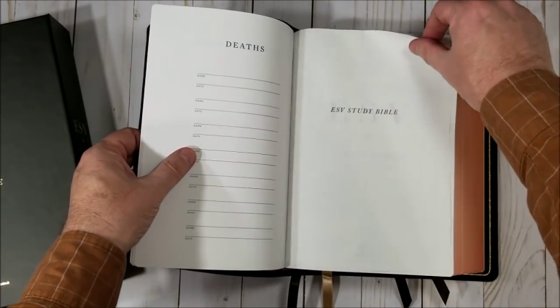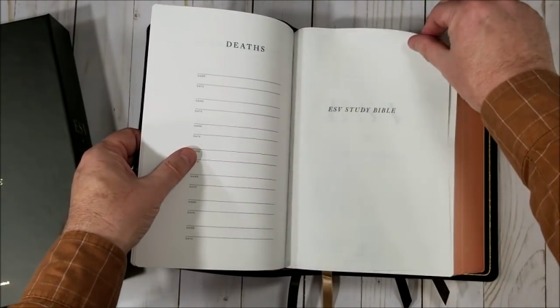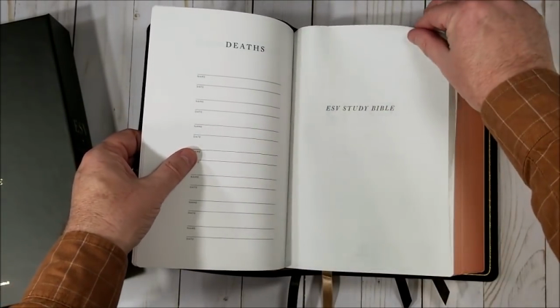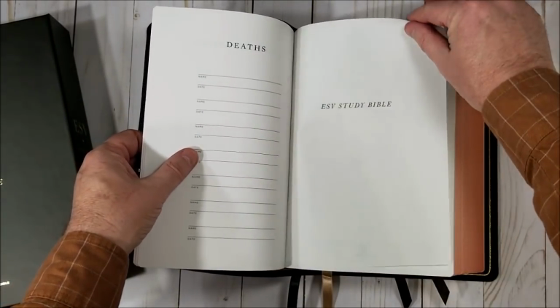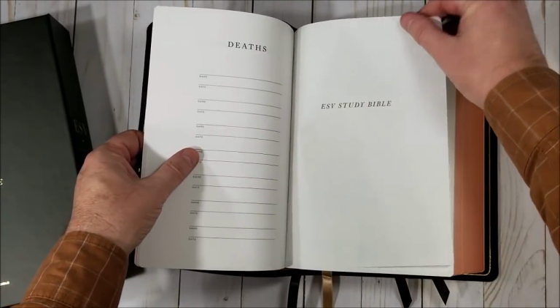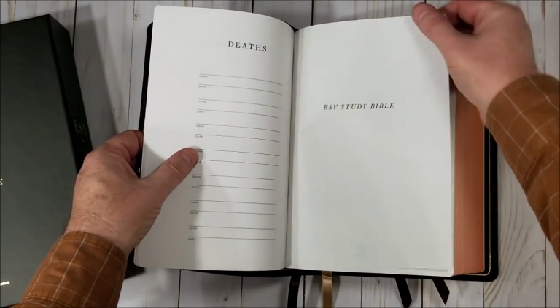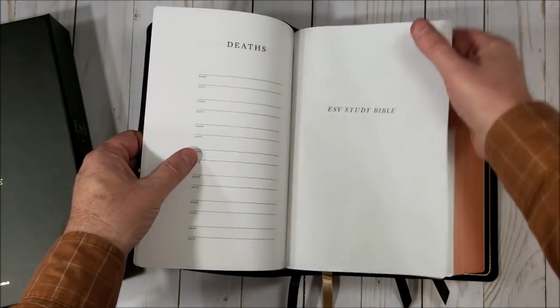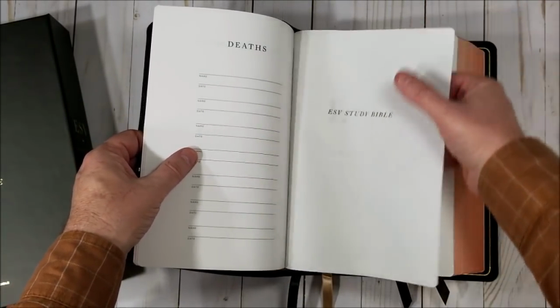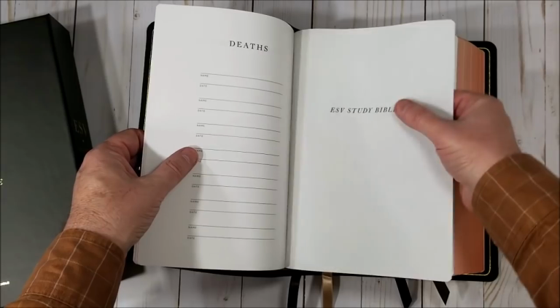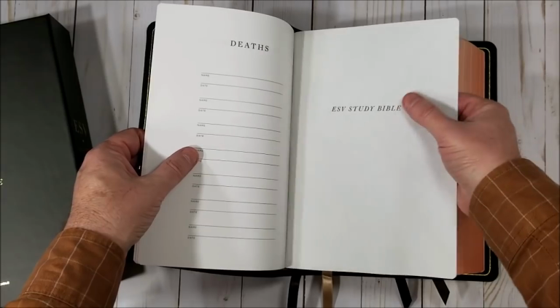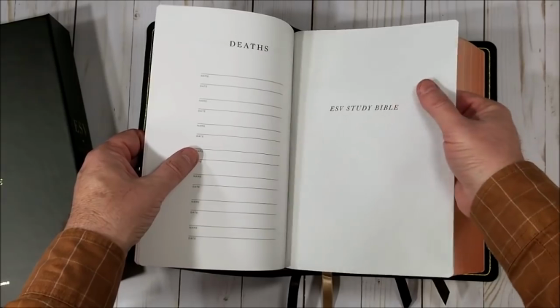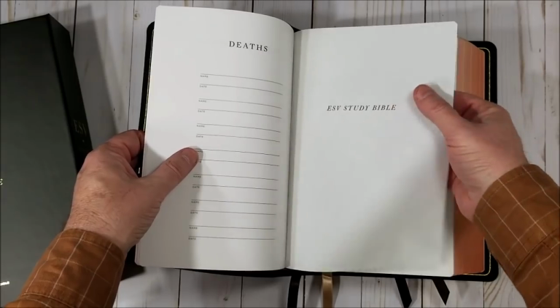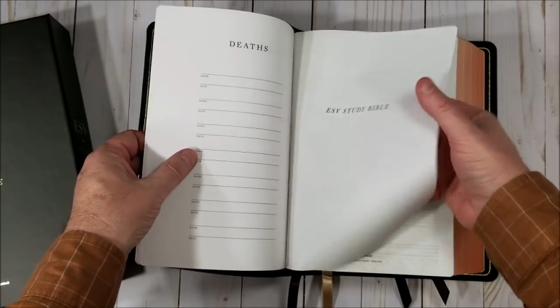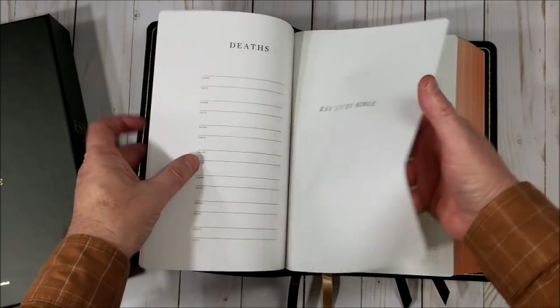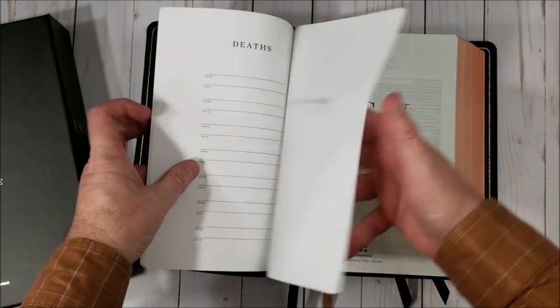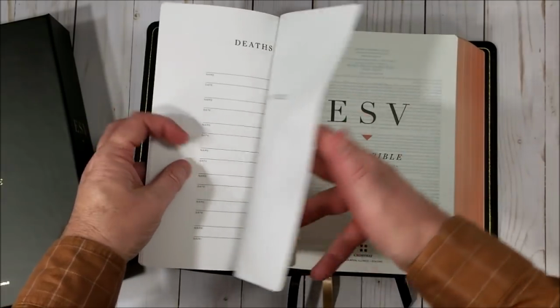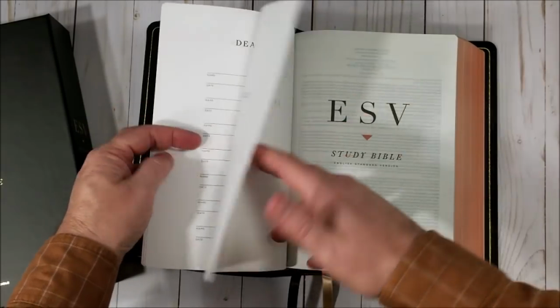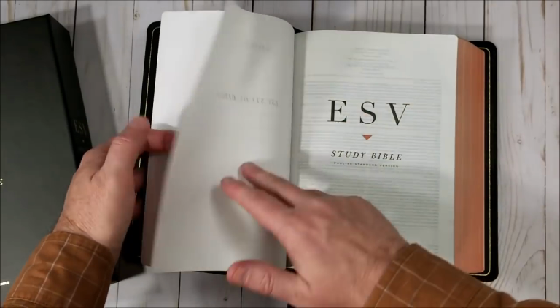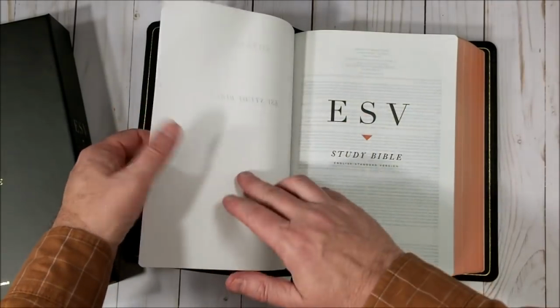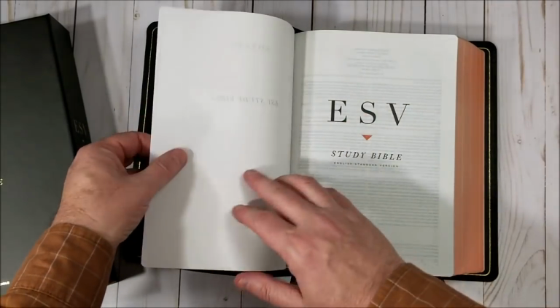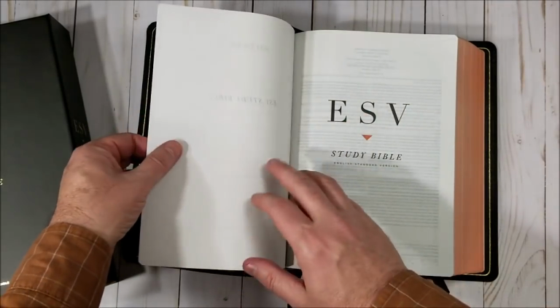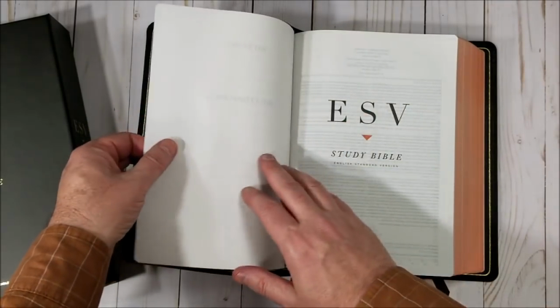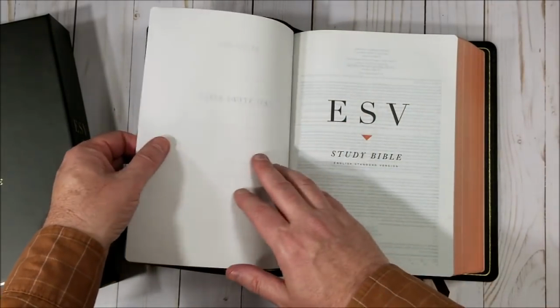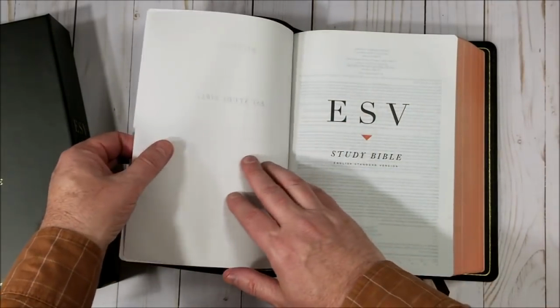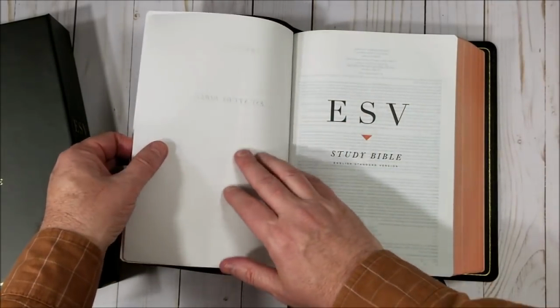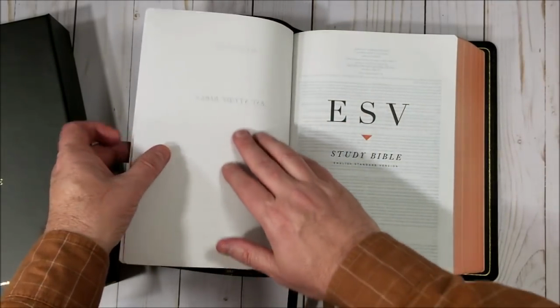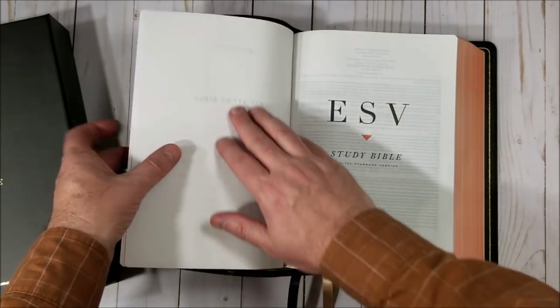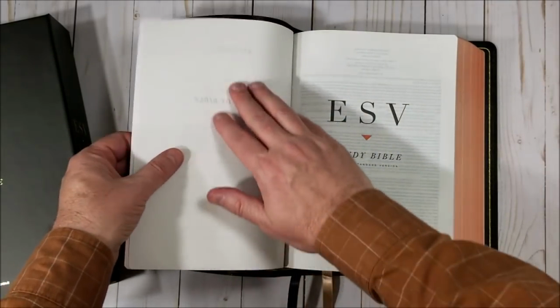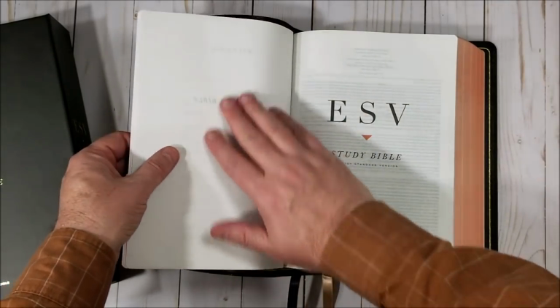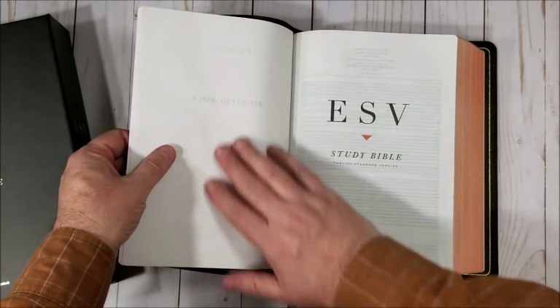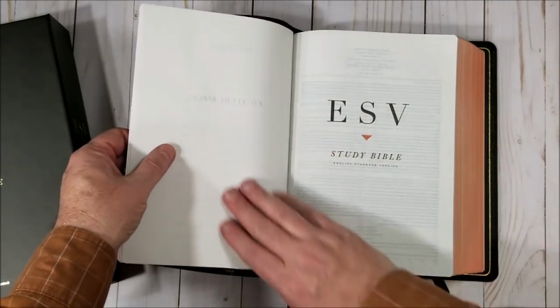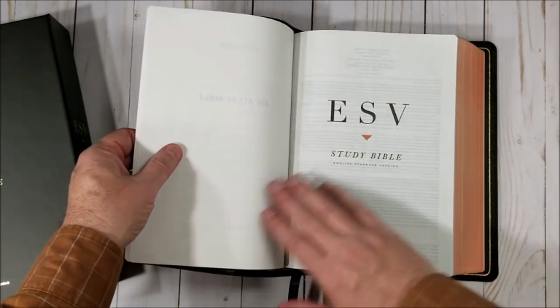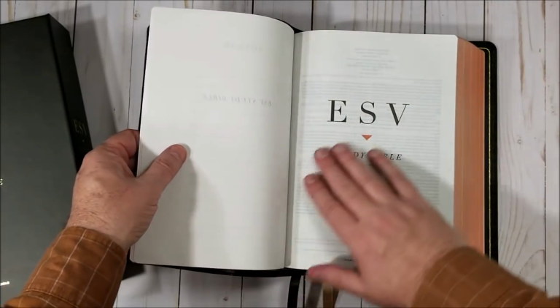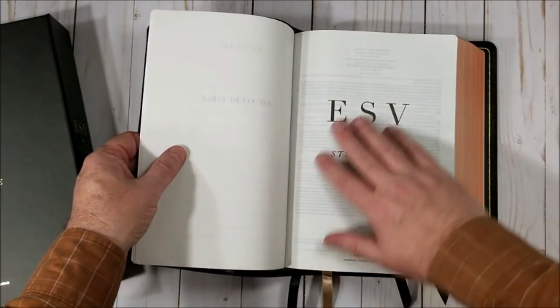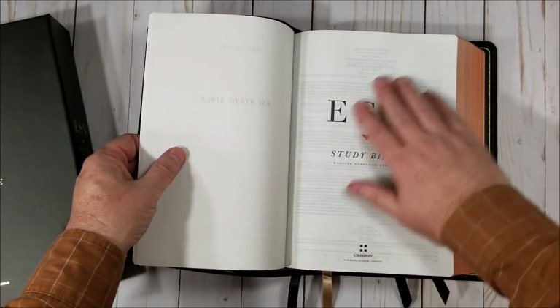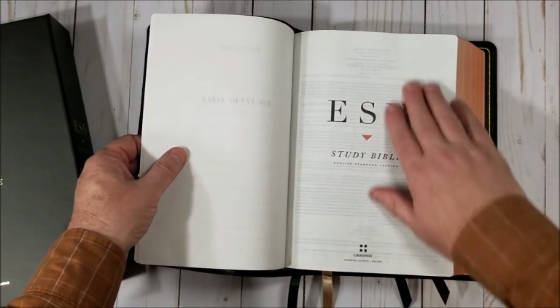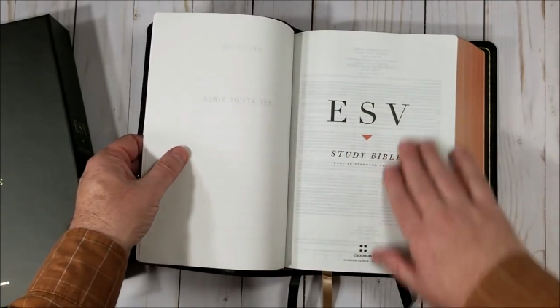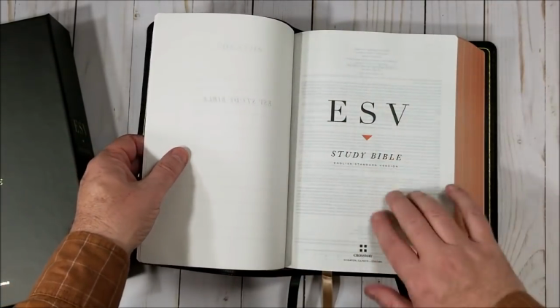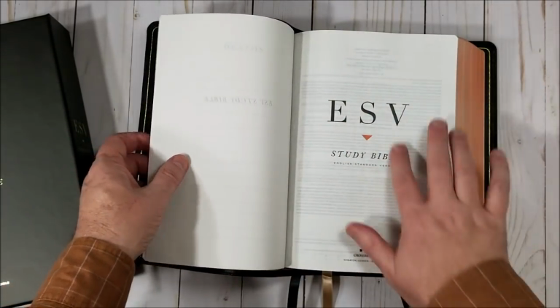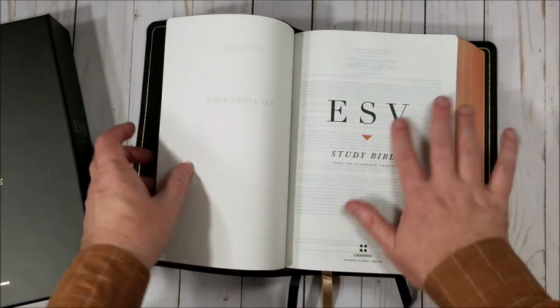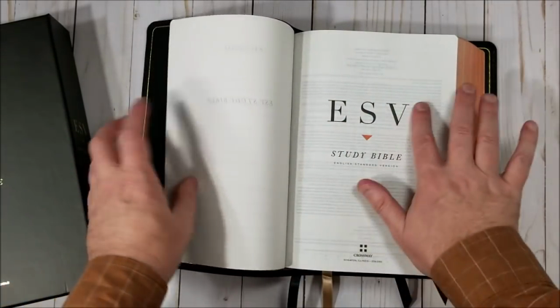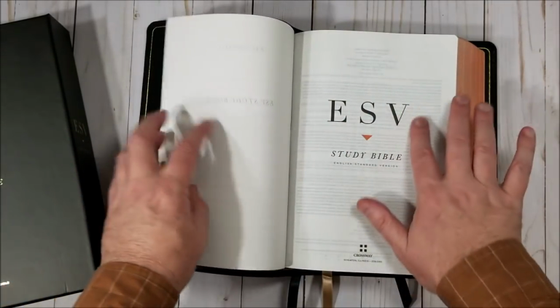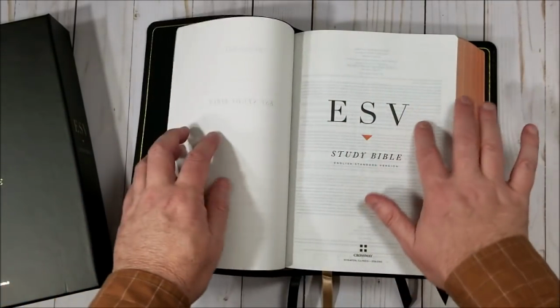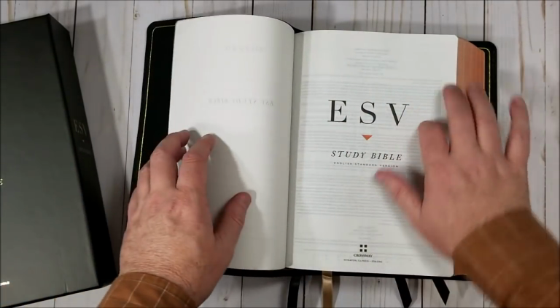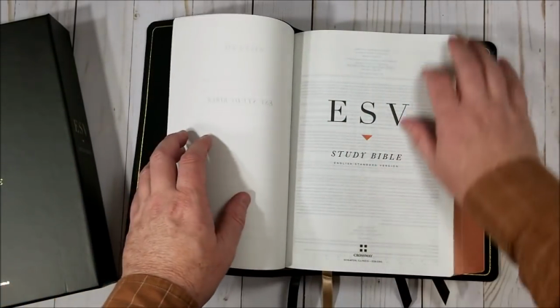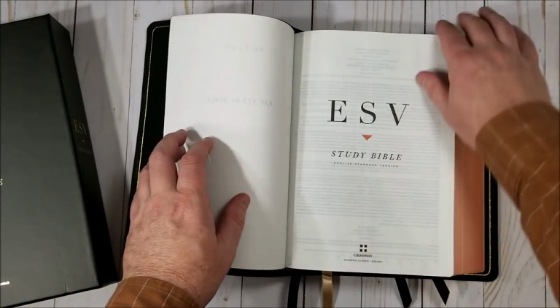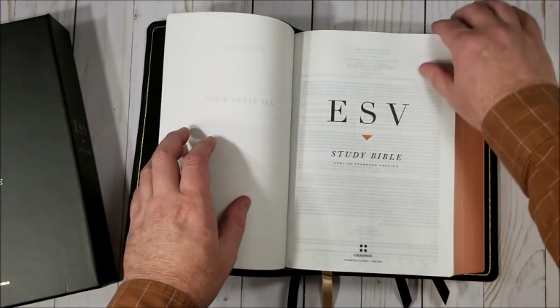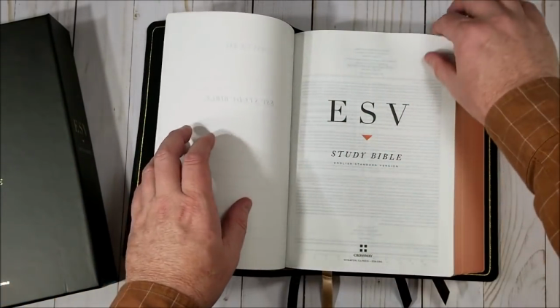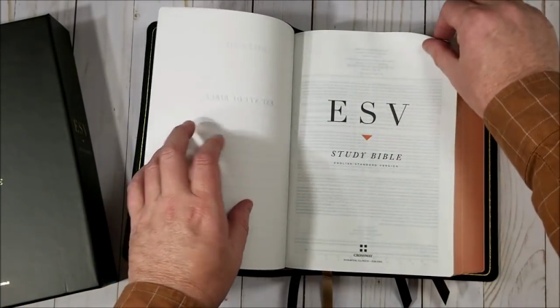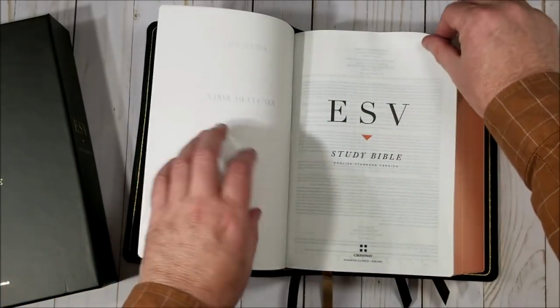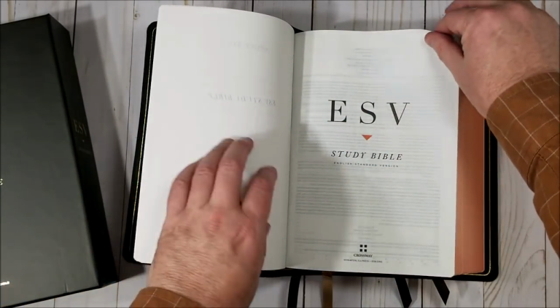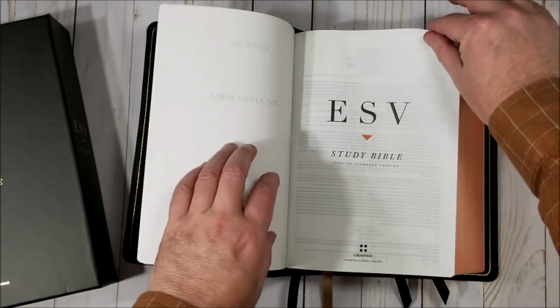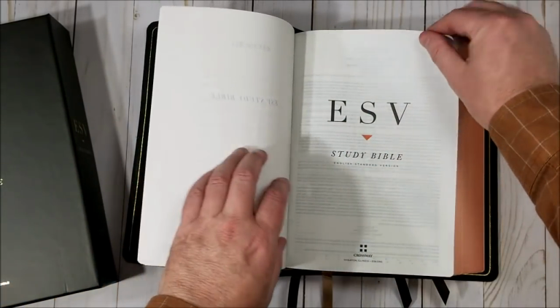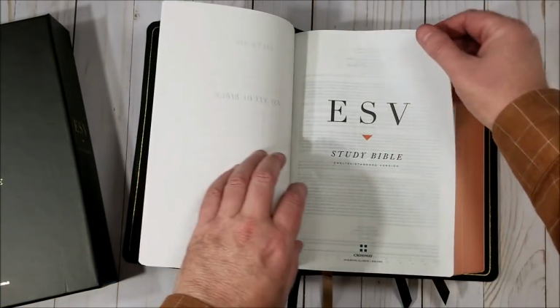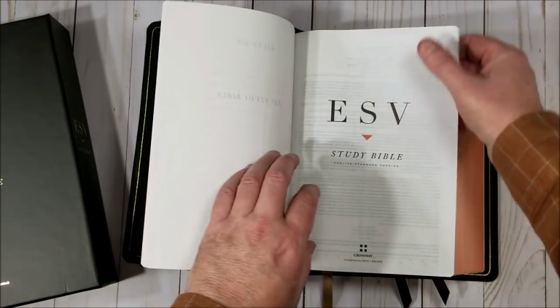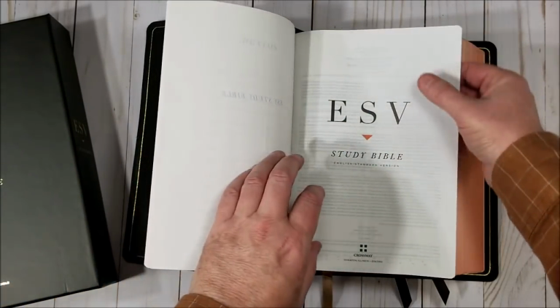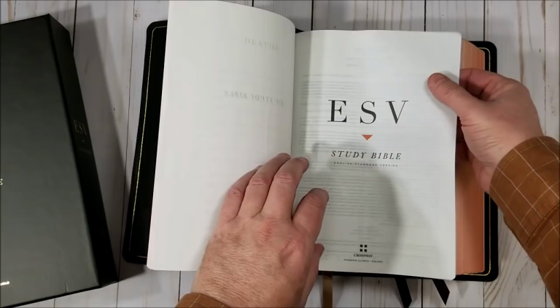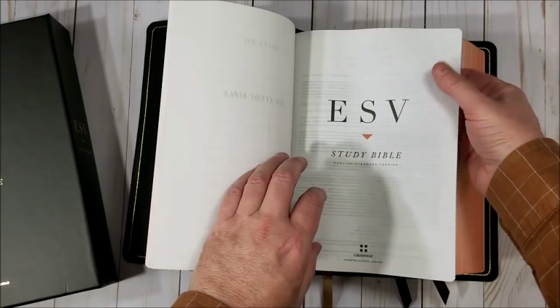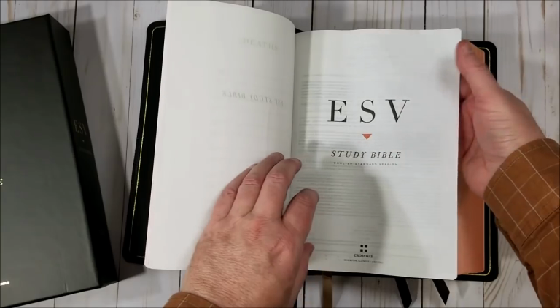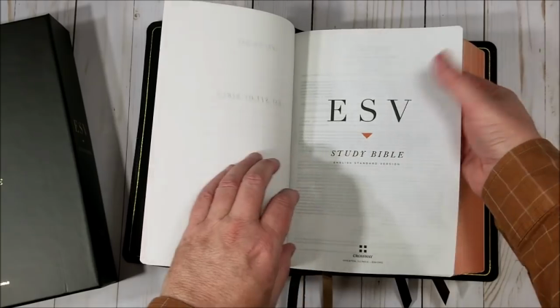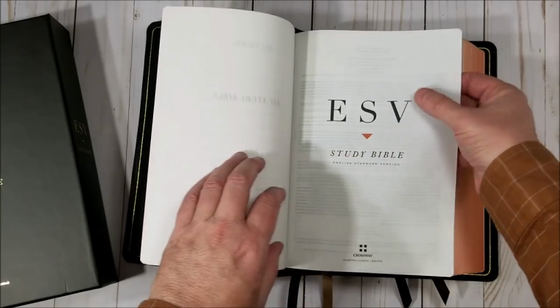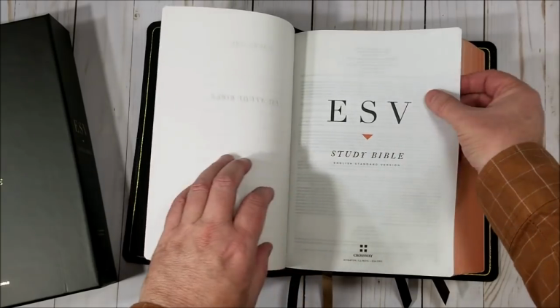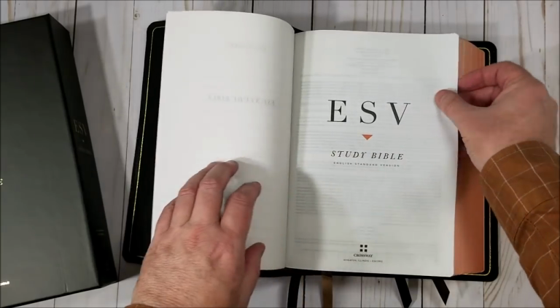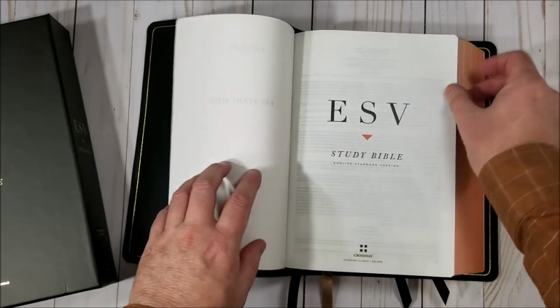Now this is 31 GSM paper — European paper. It does have a little bit of show-through; it's a little bit more show-through than I like.